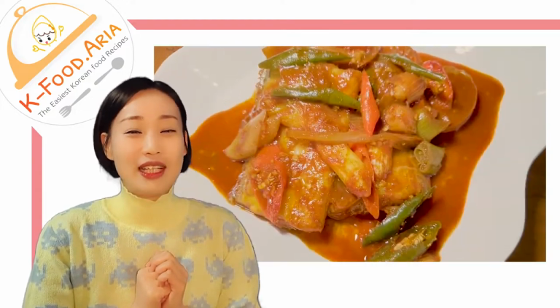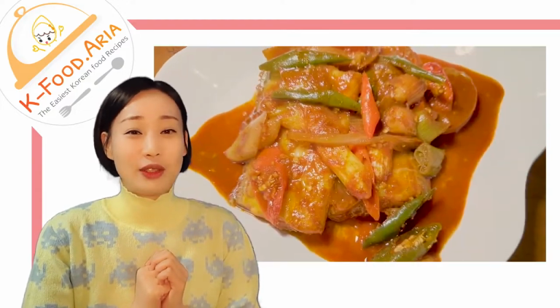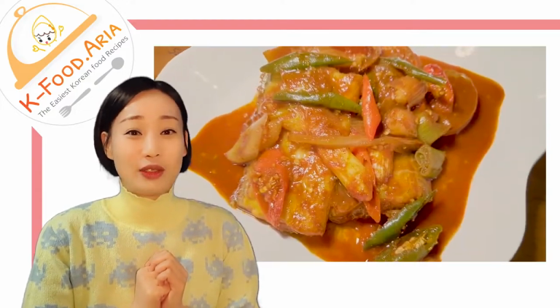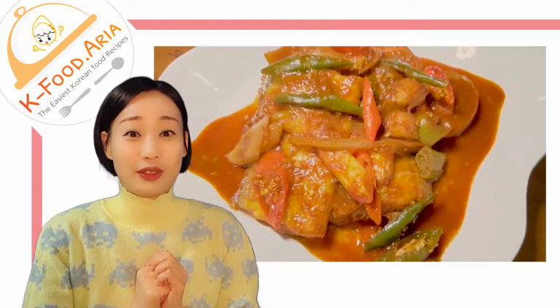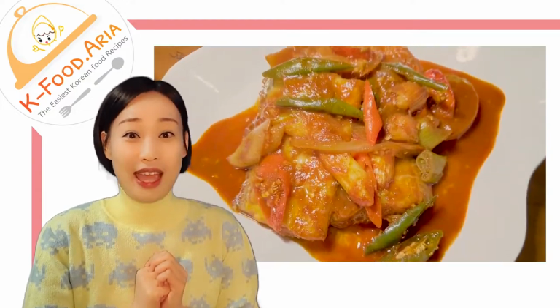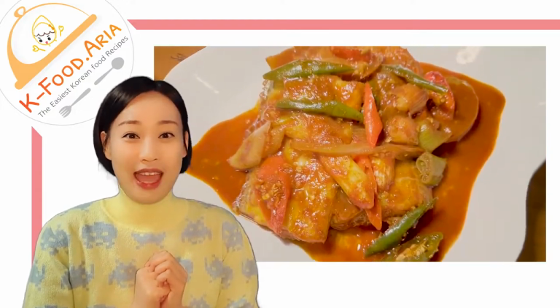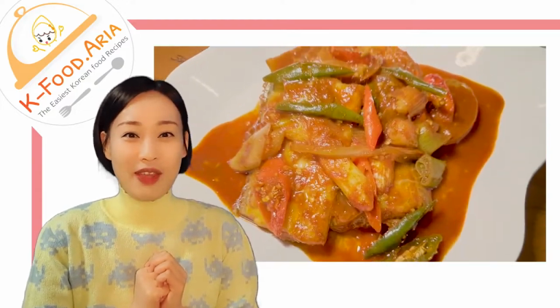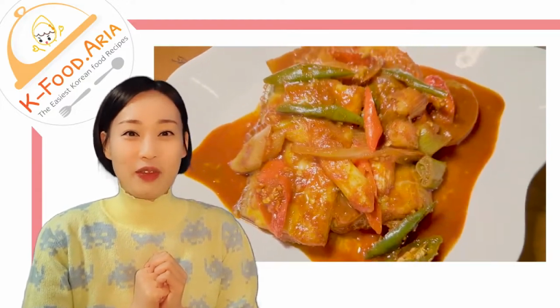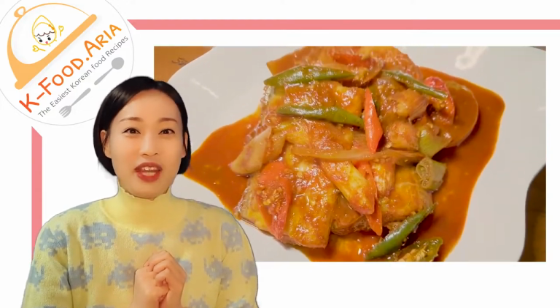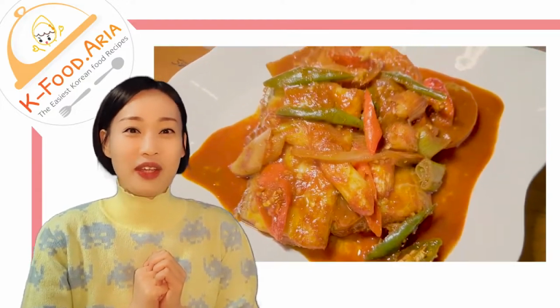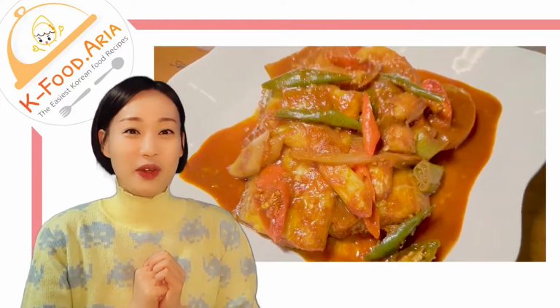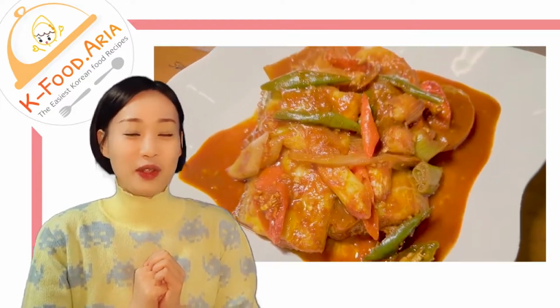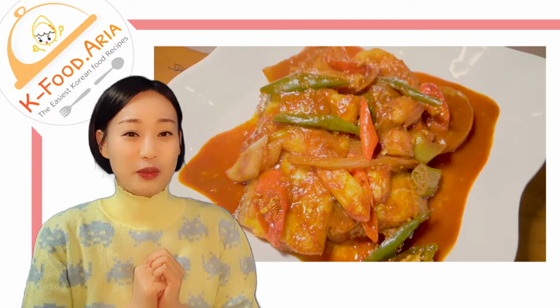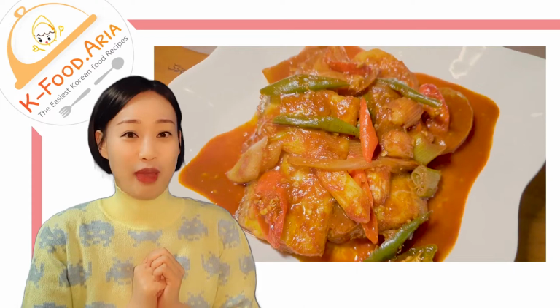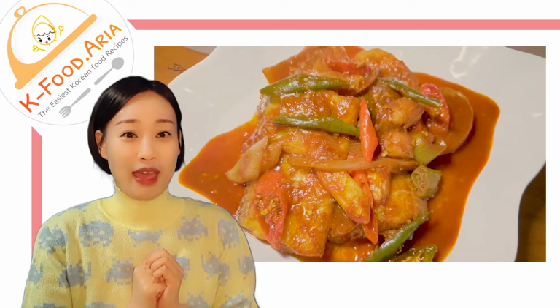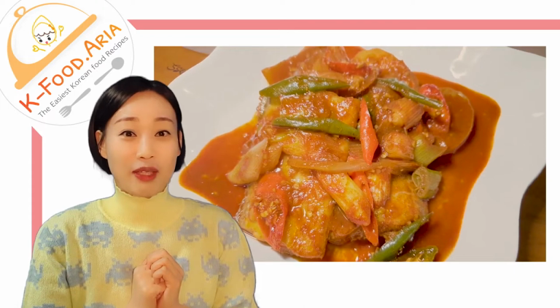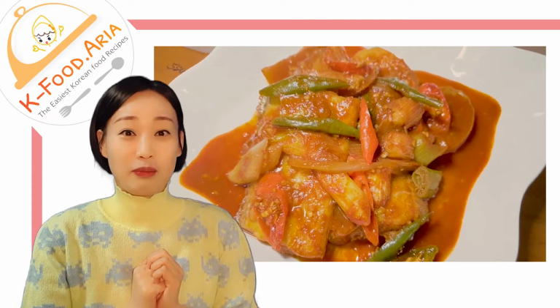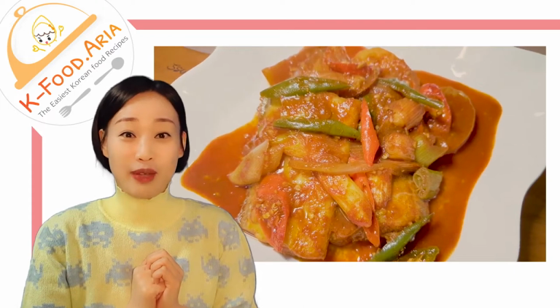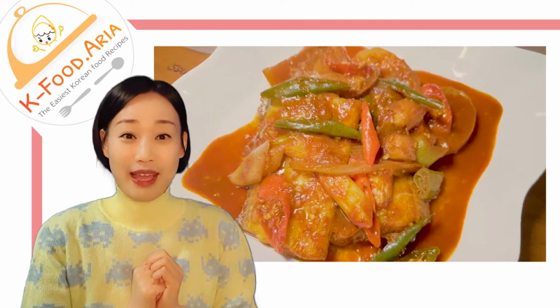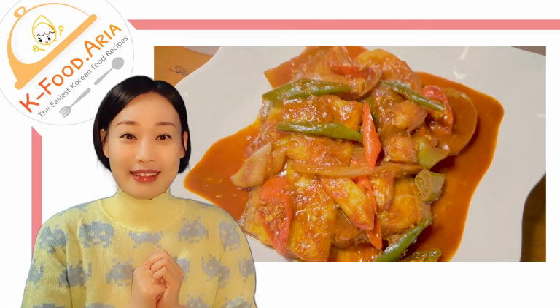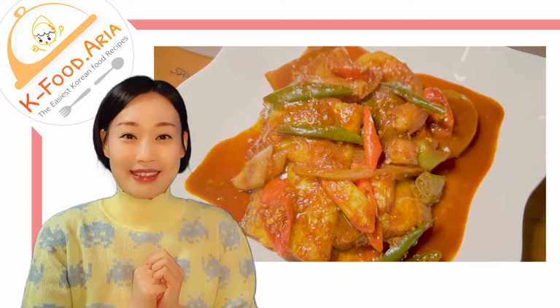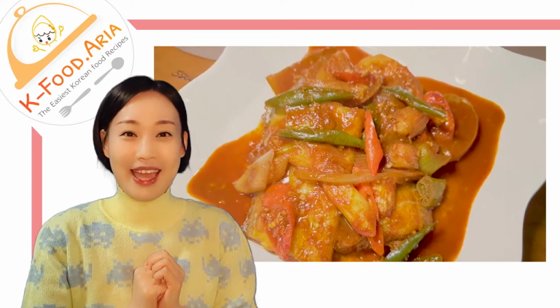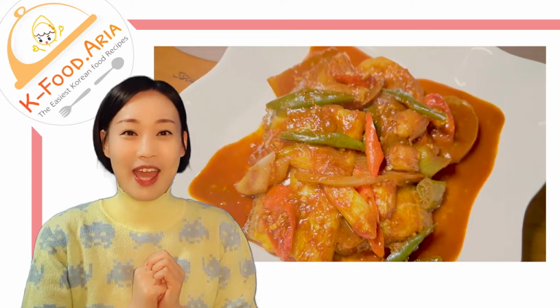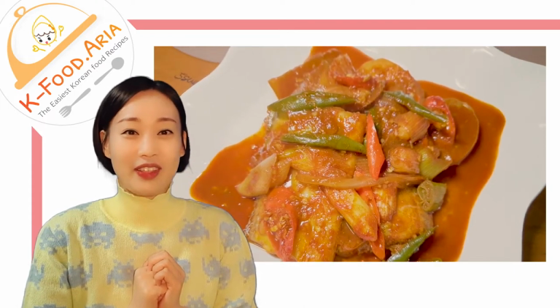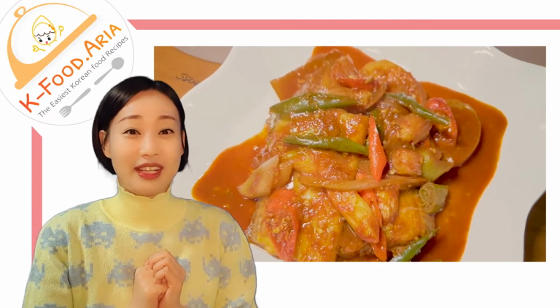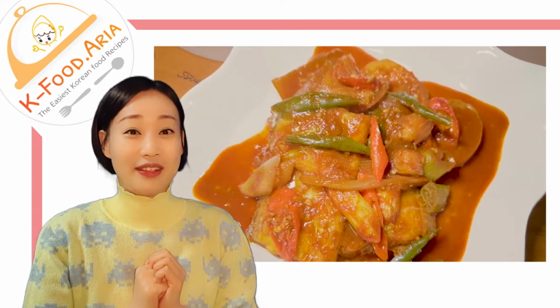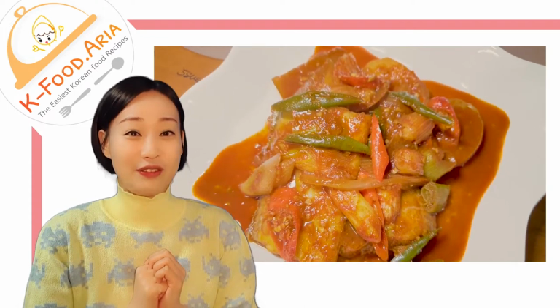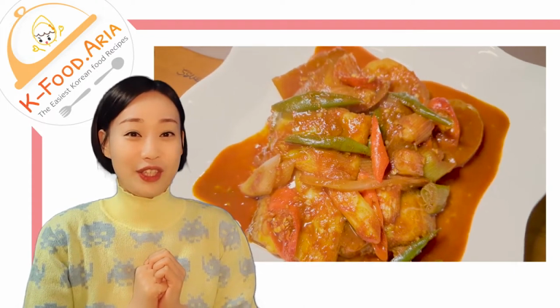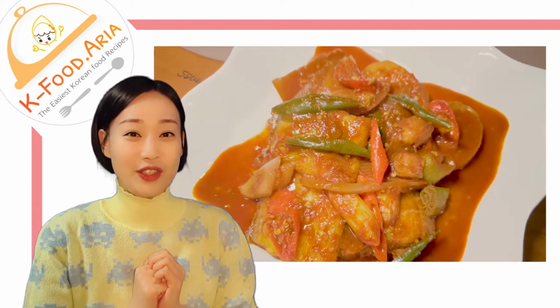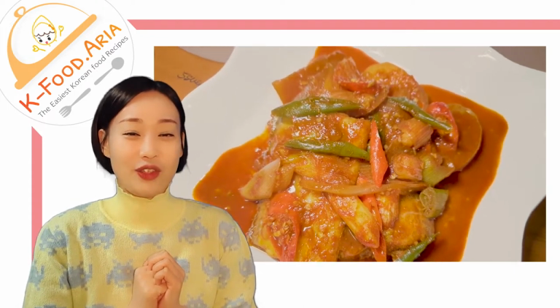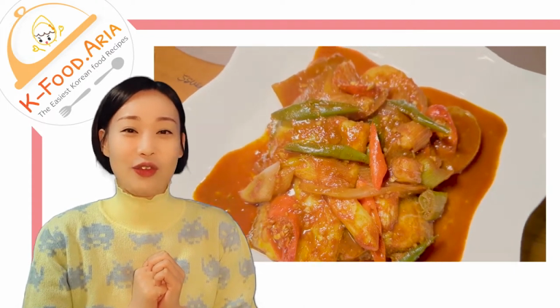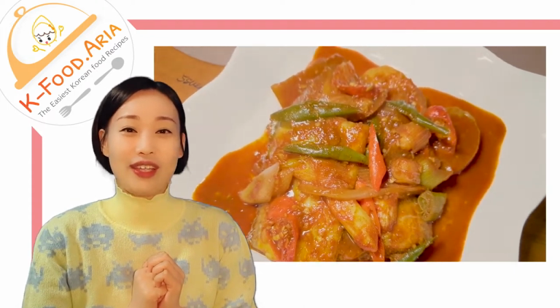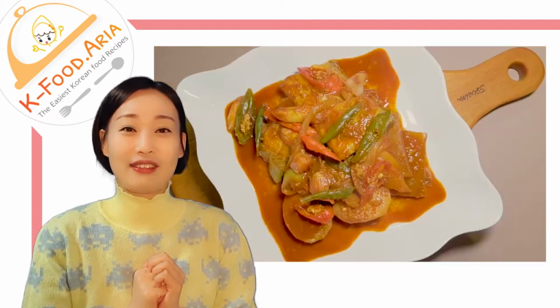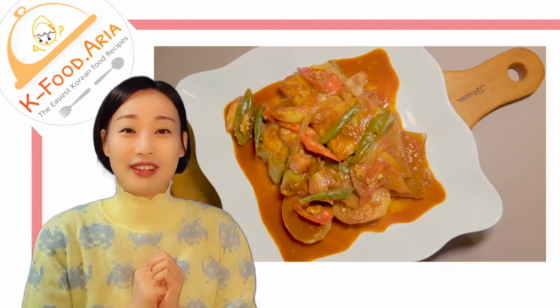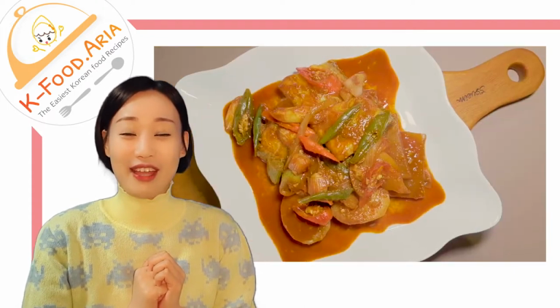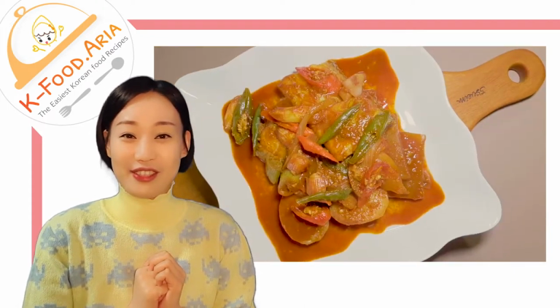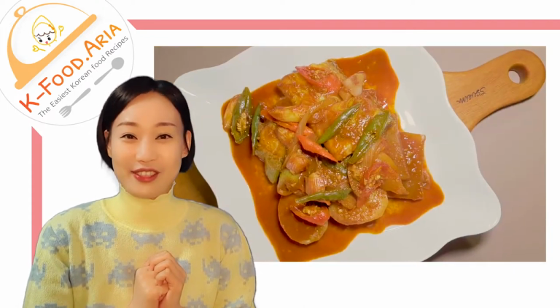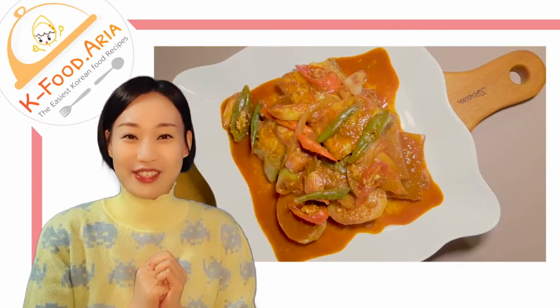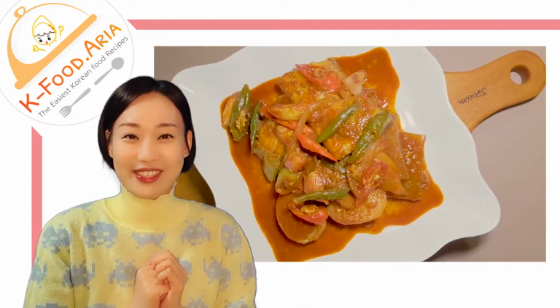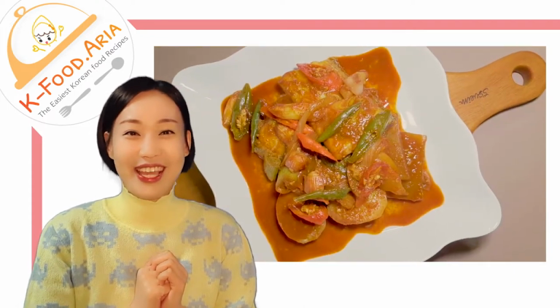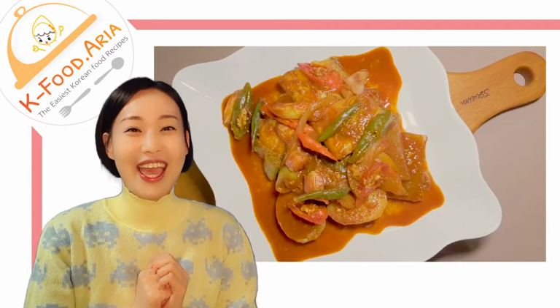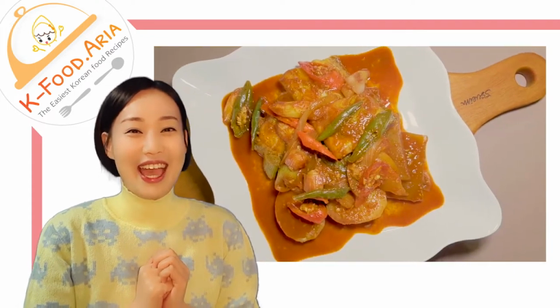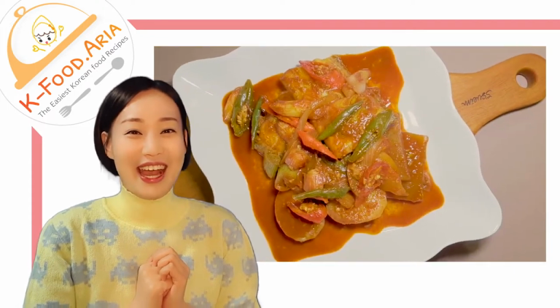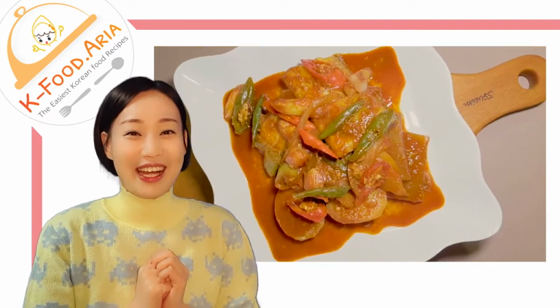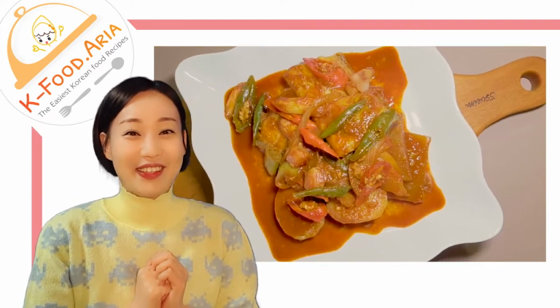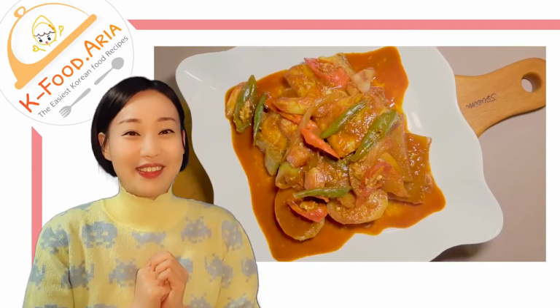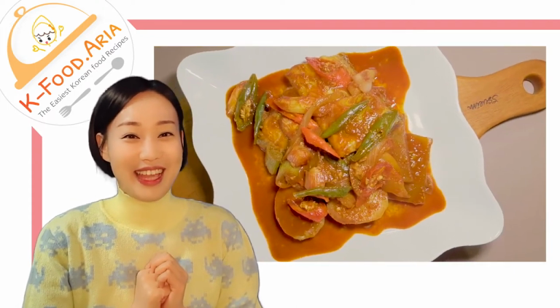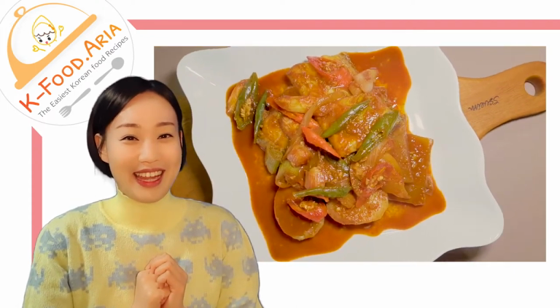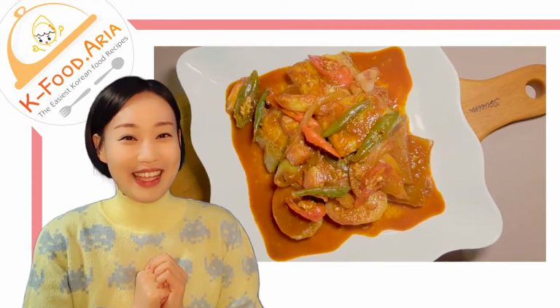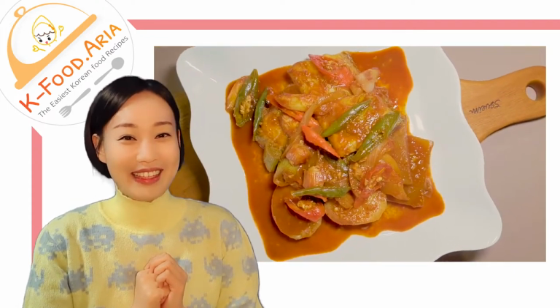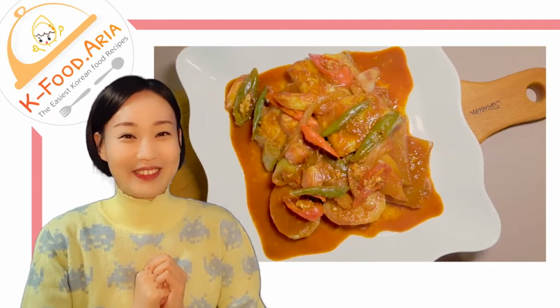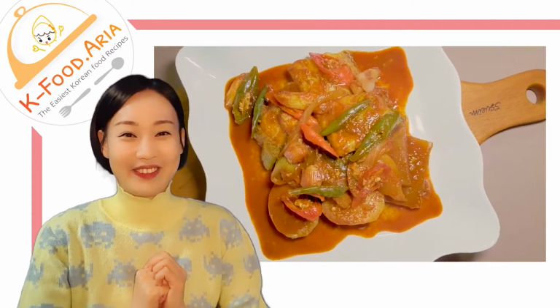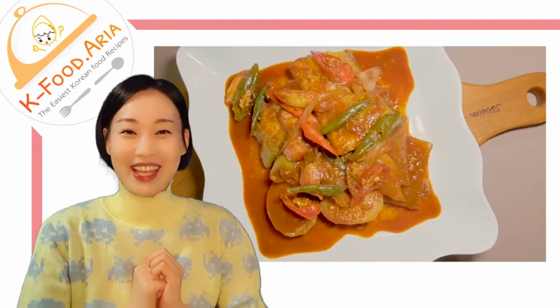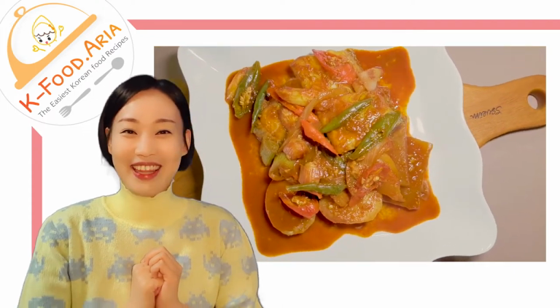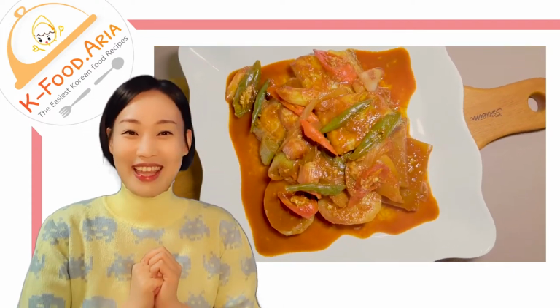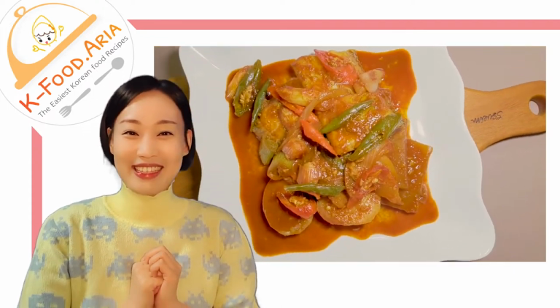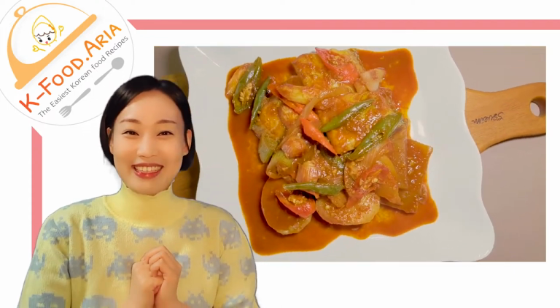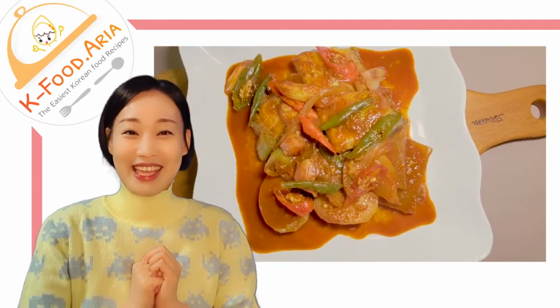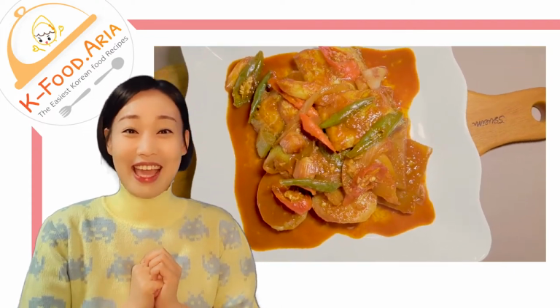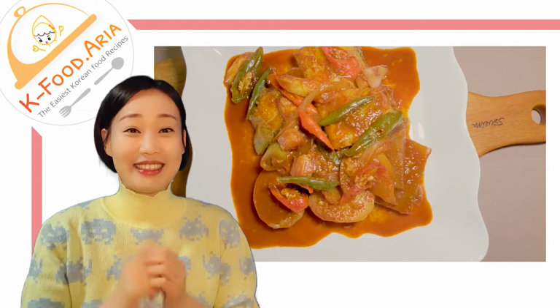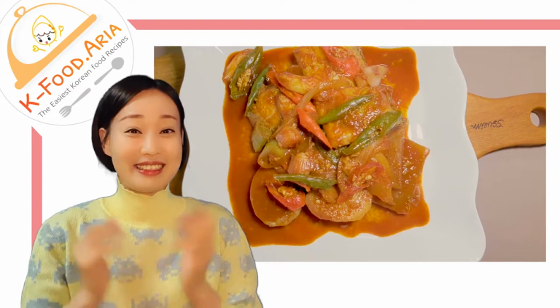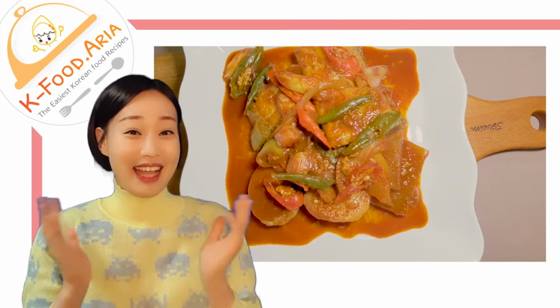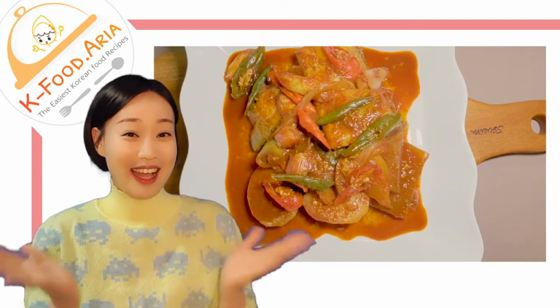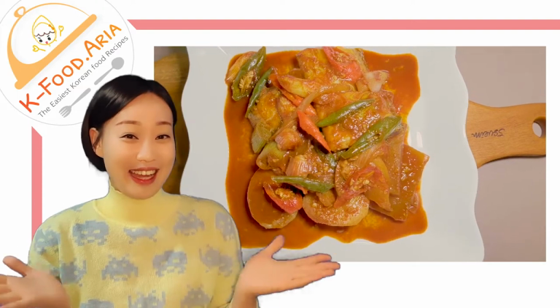So today, we are going to make braised hairtail fish with radish. Are you ready? Let's get started!